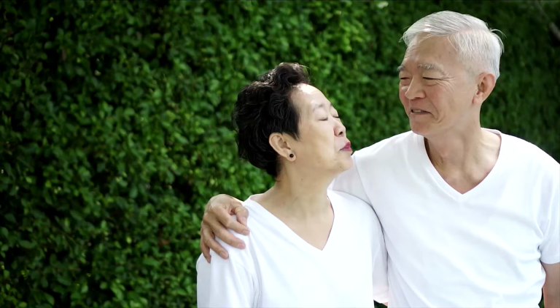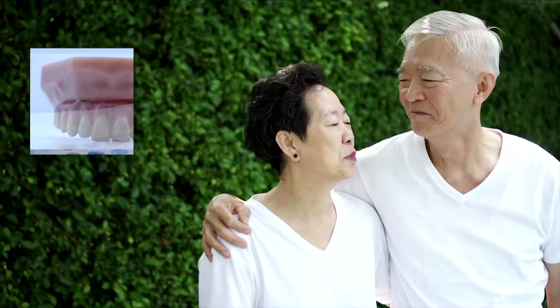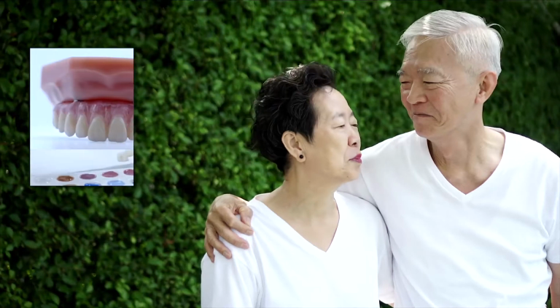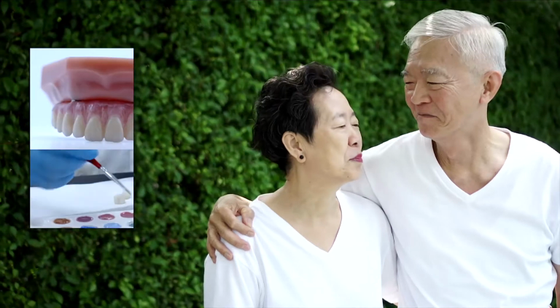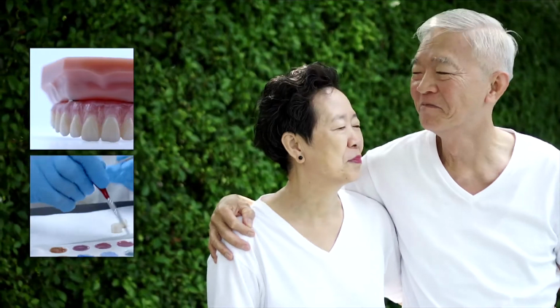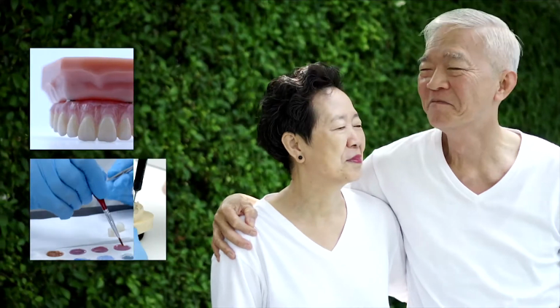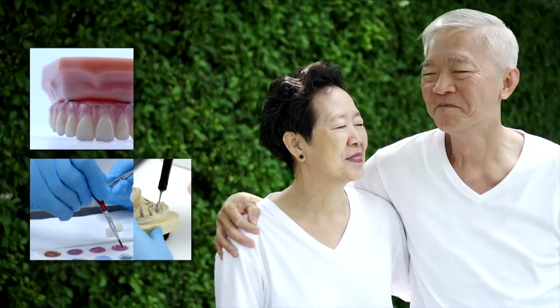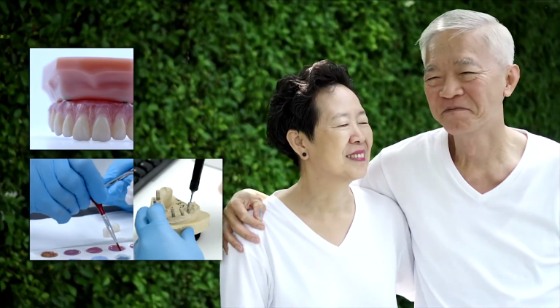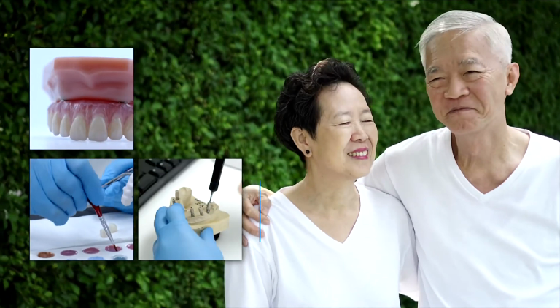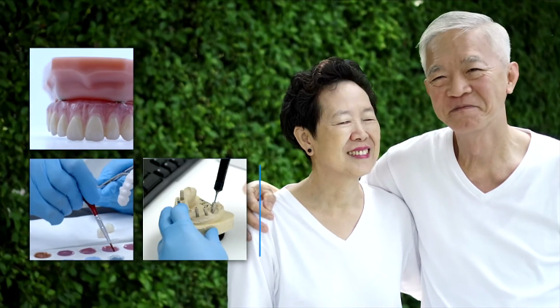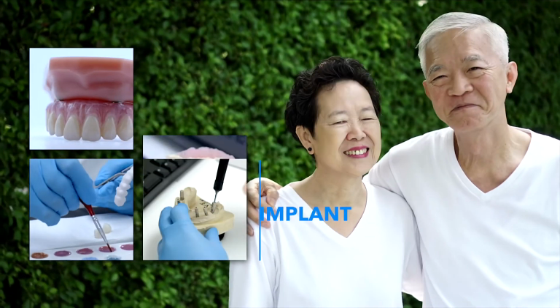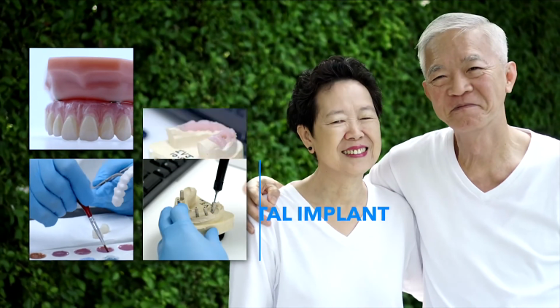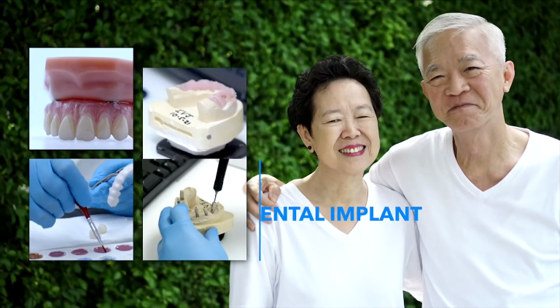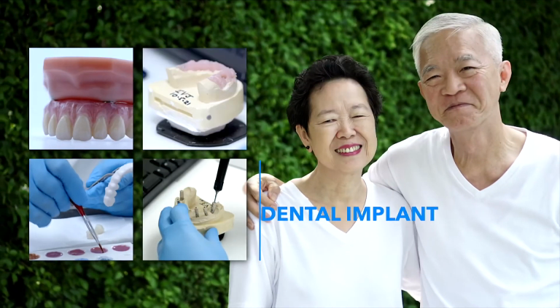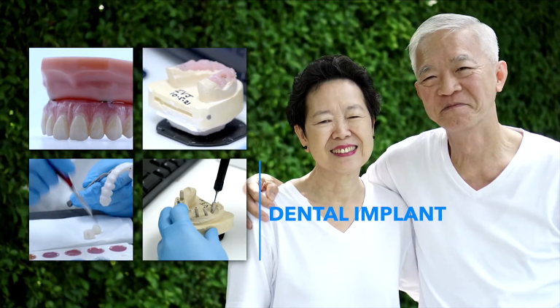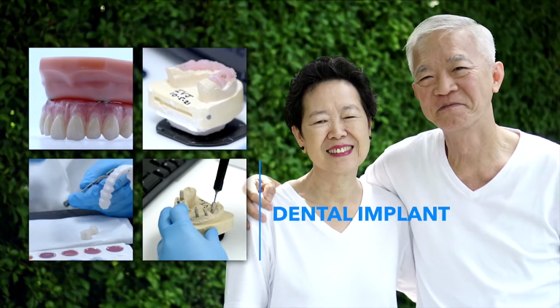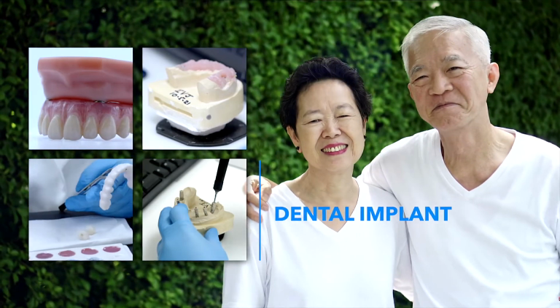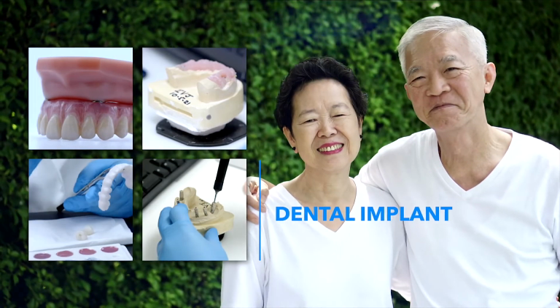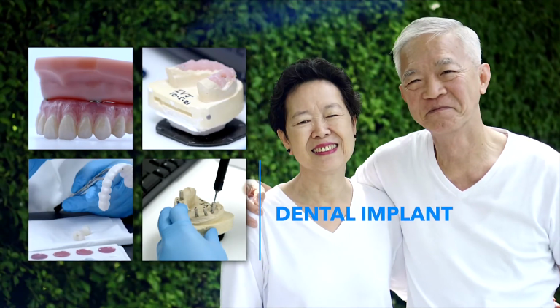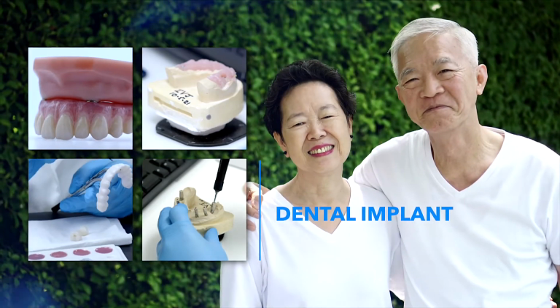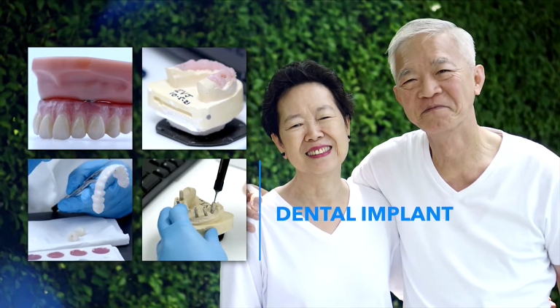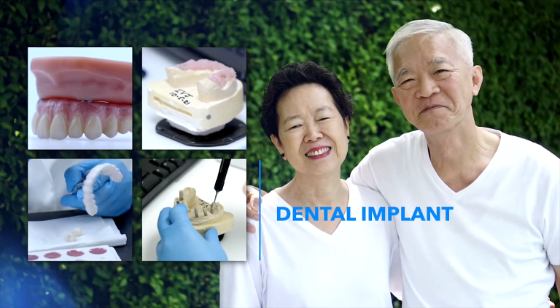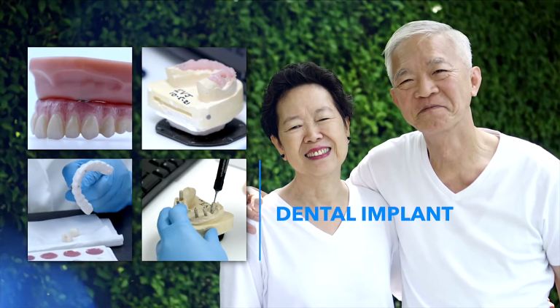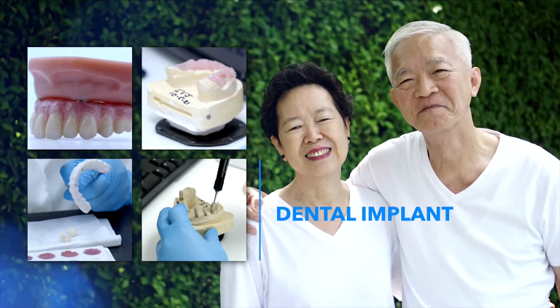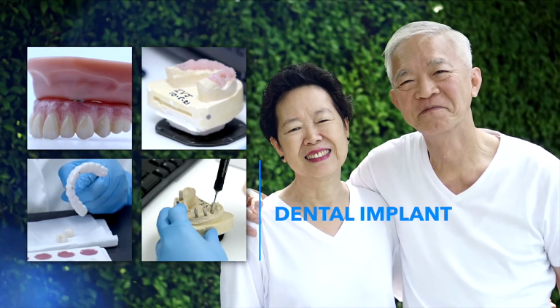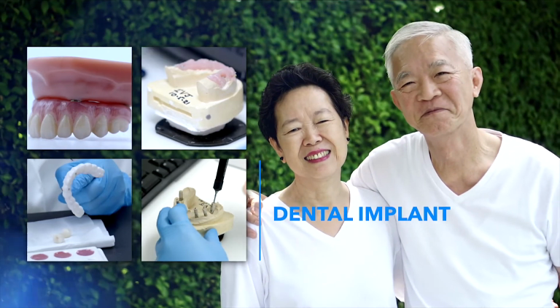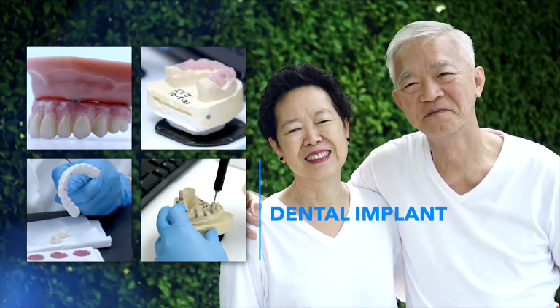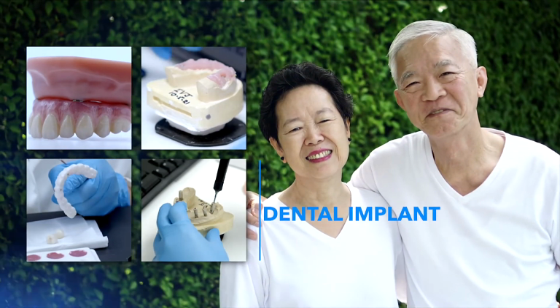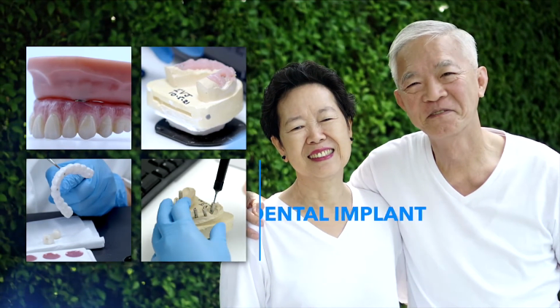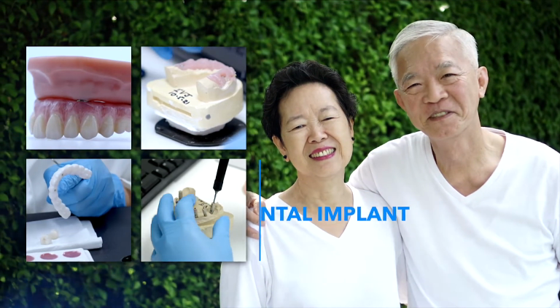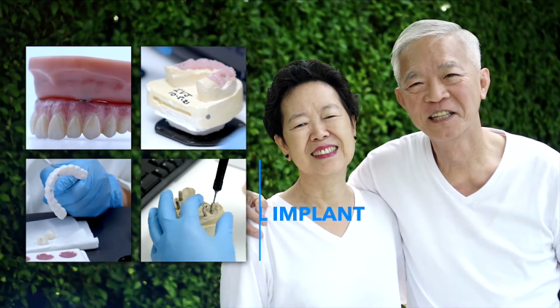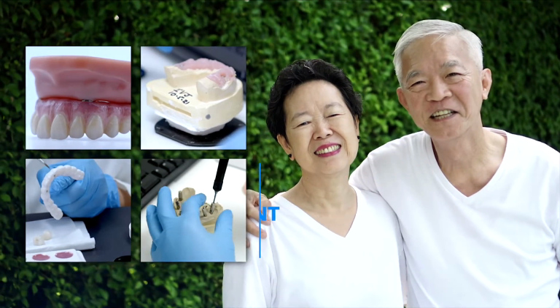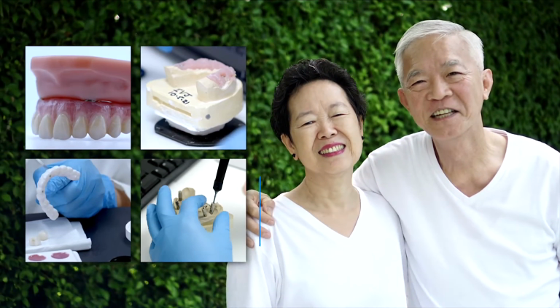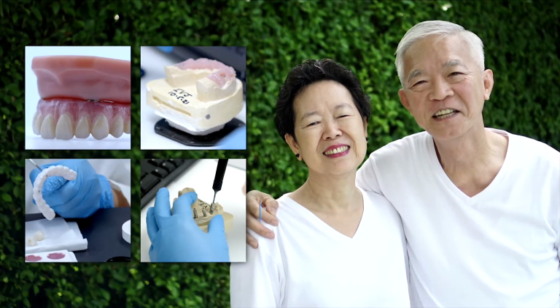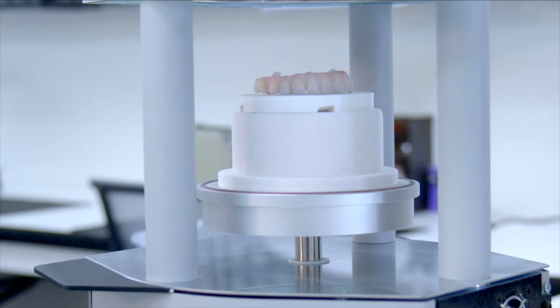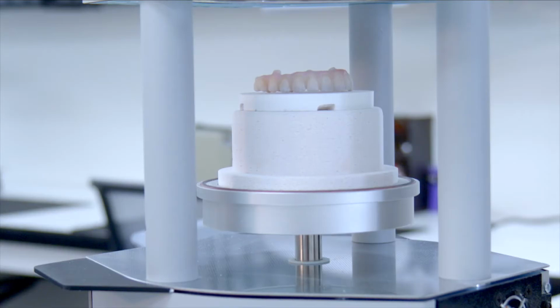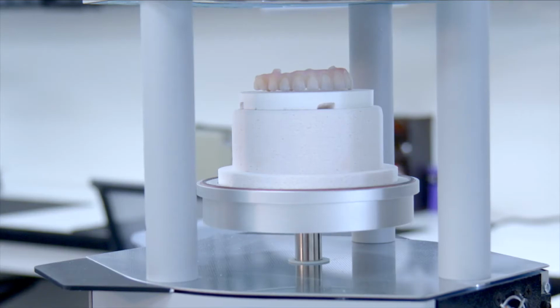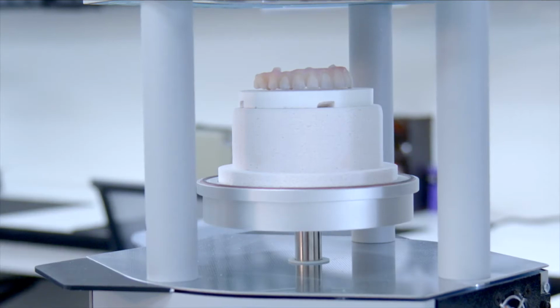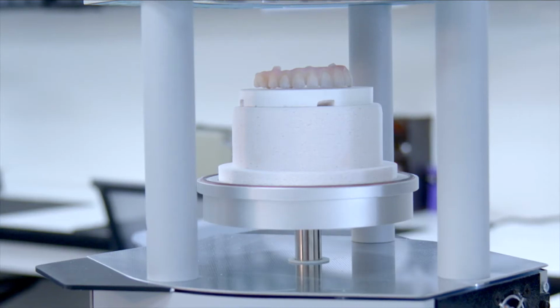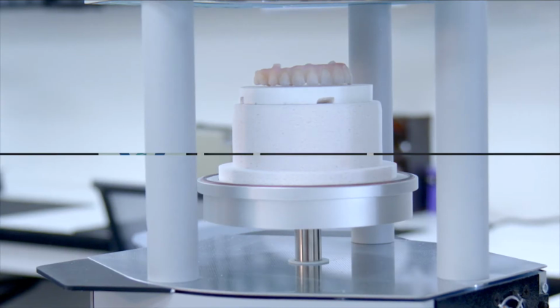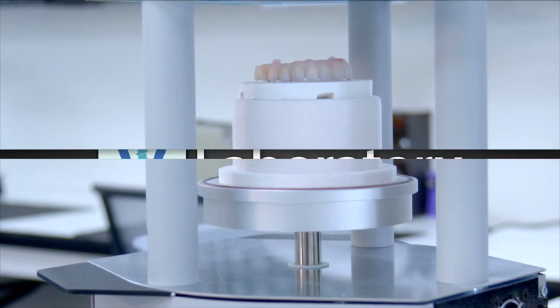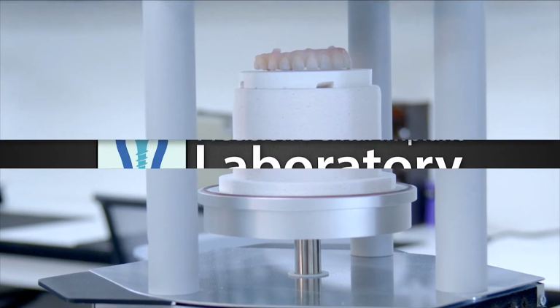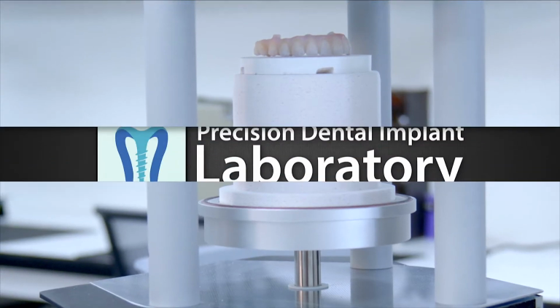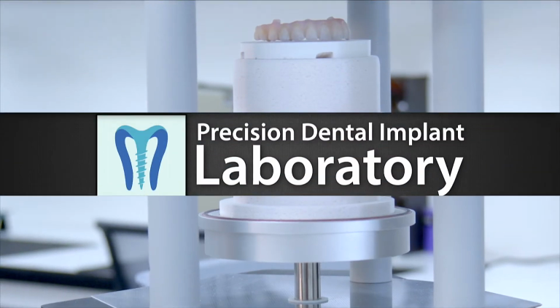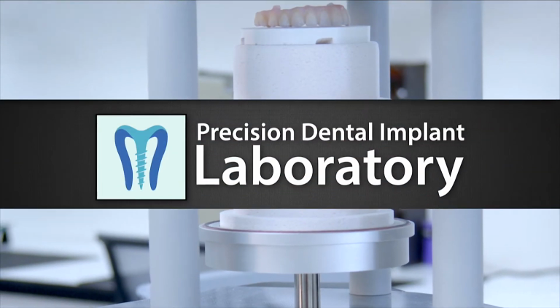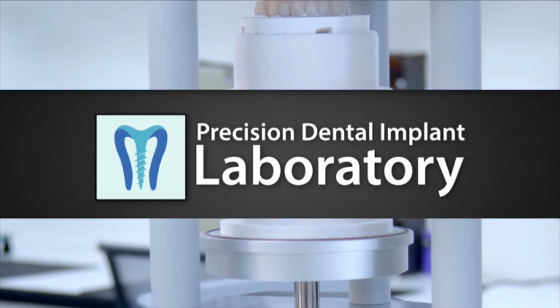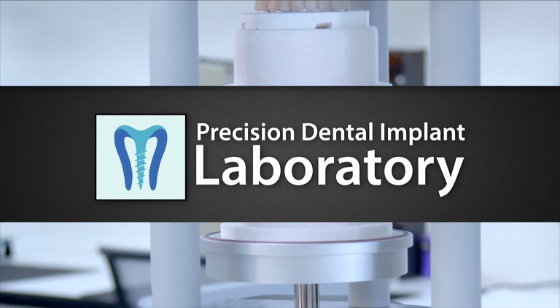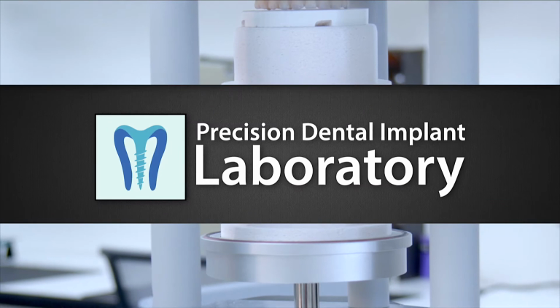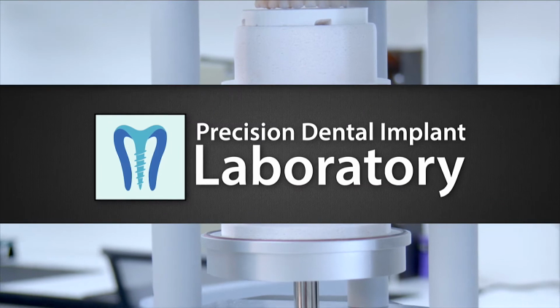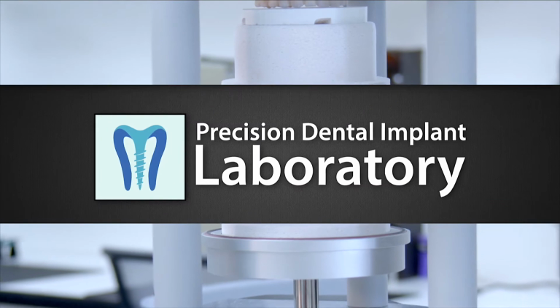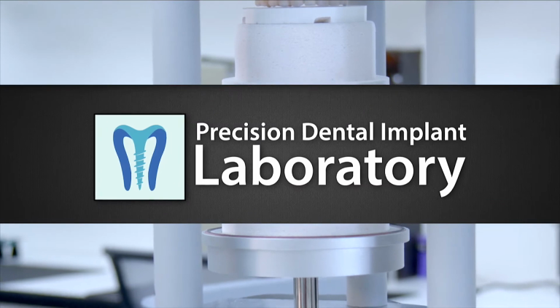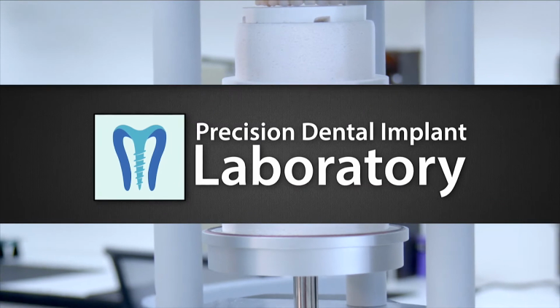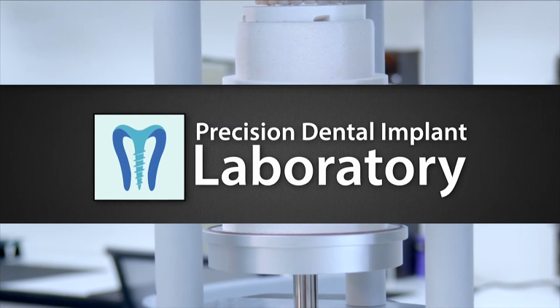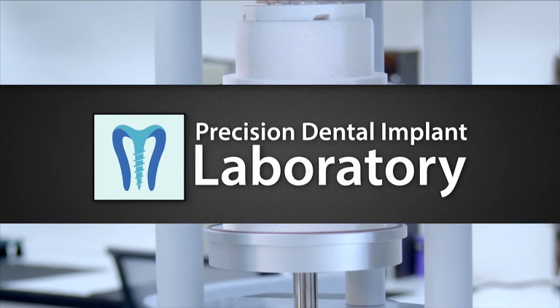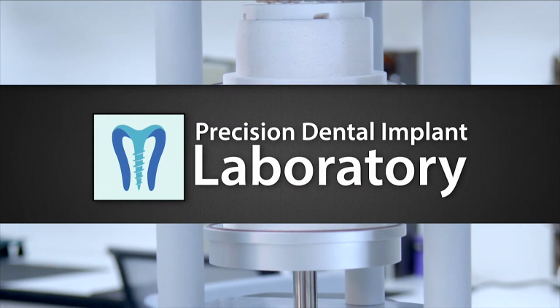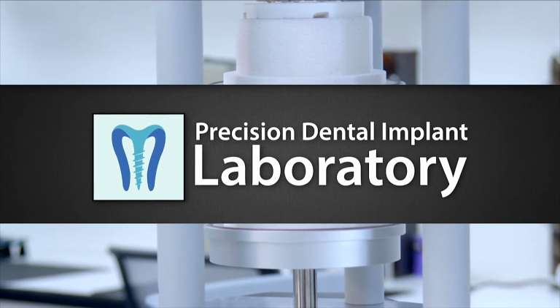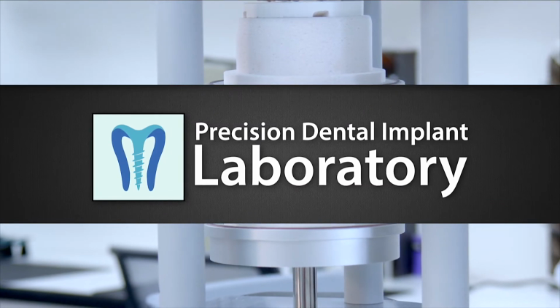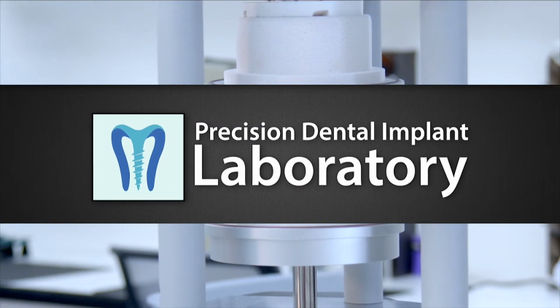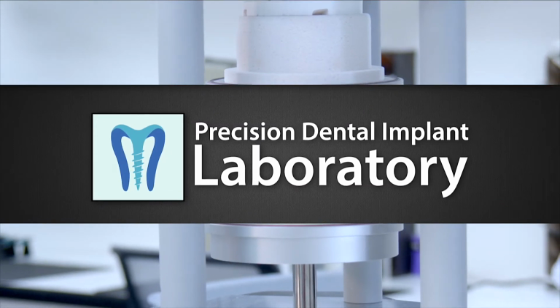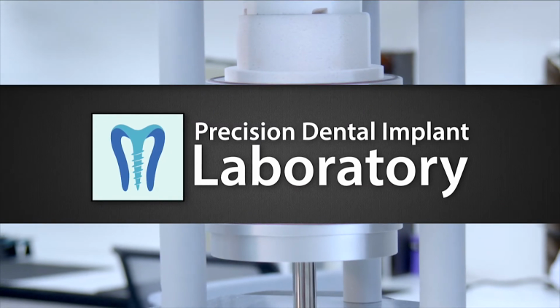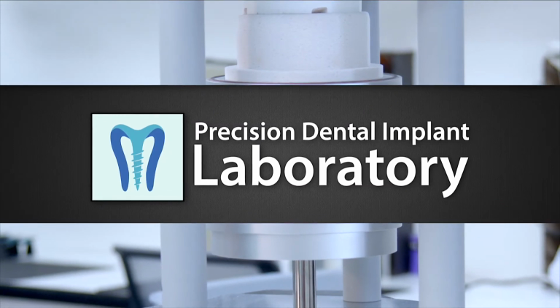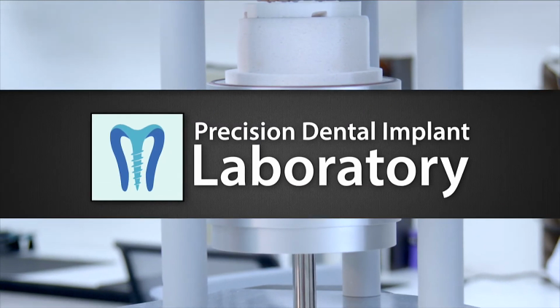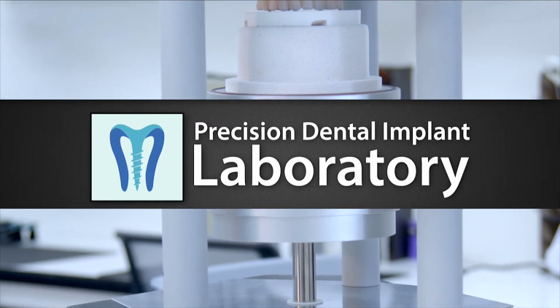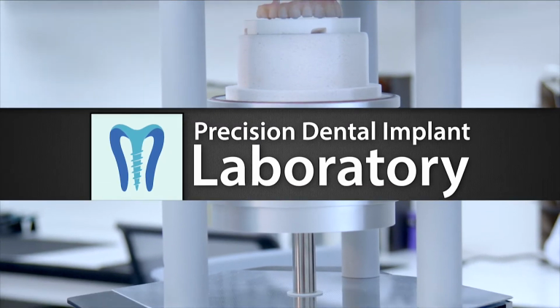We want to make the world better one dental implant at a time. Introducing Precision Dental Implant Laboratory.